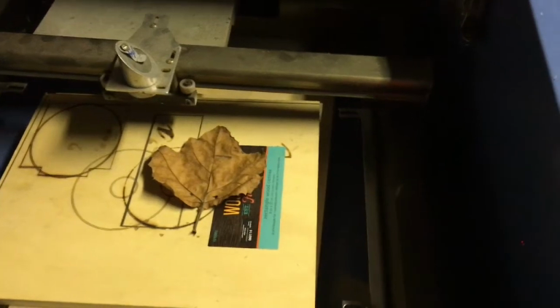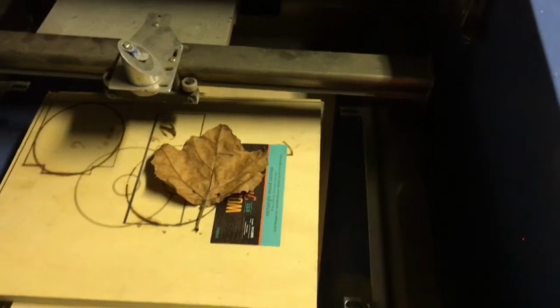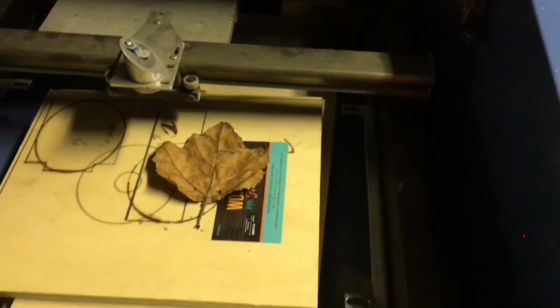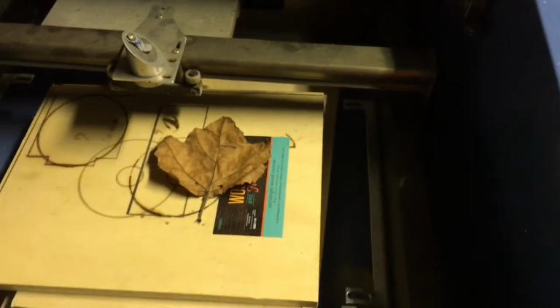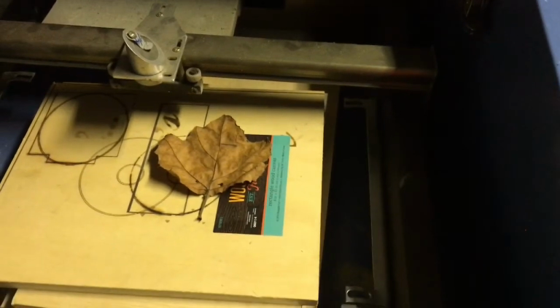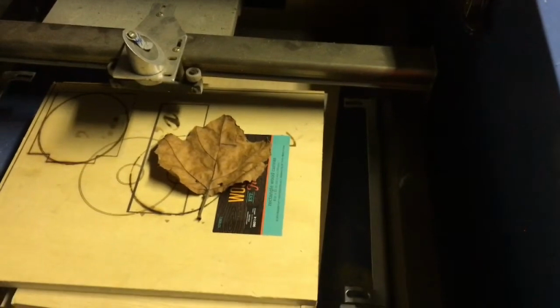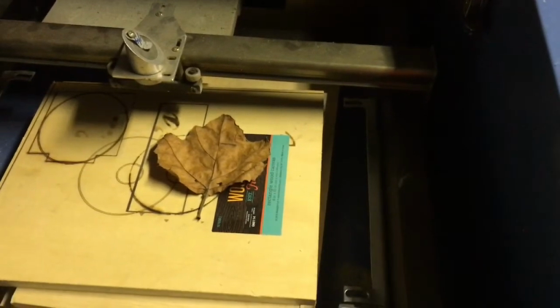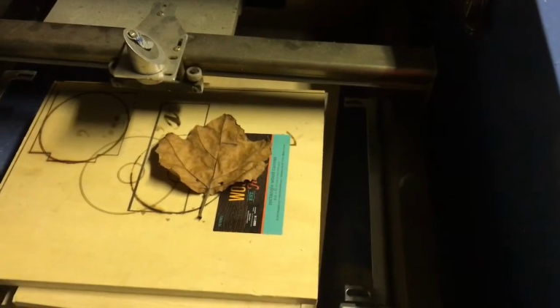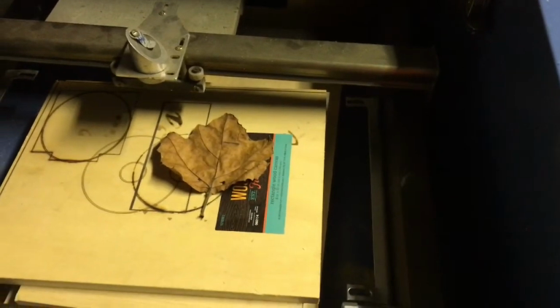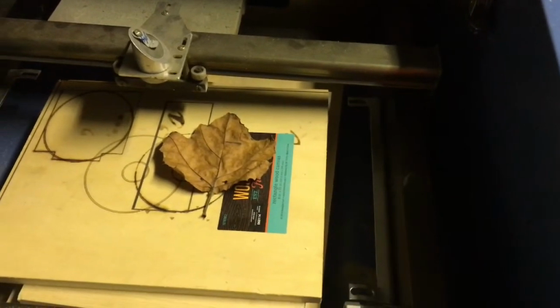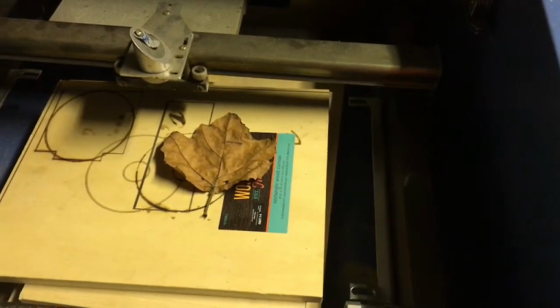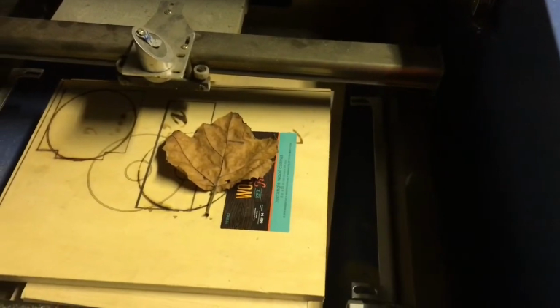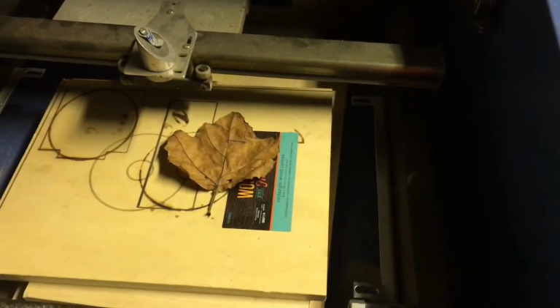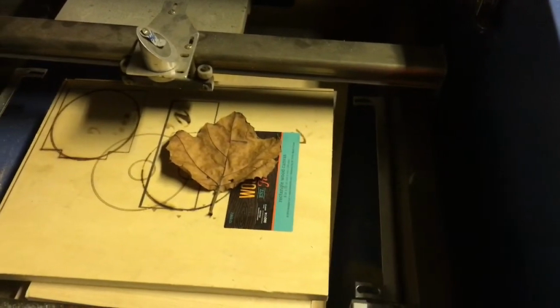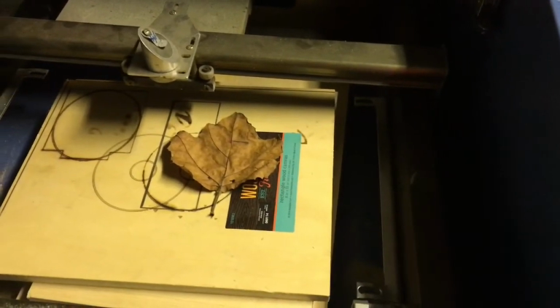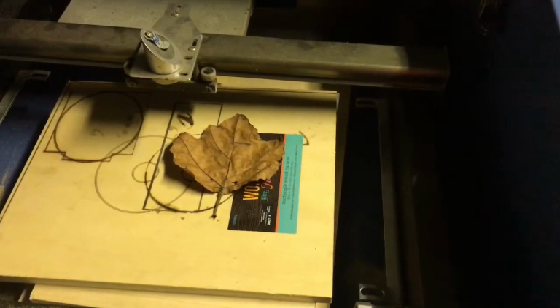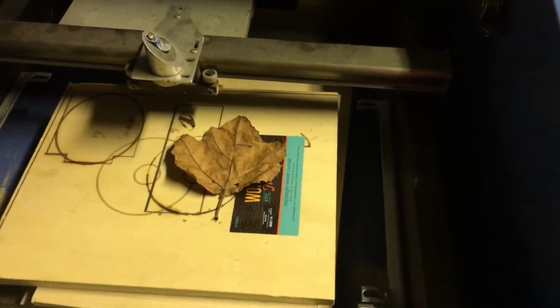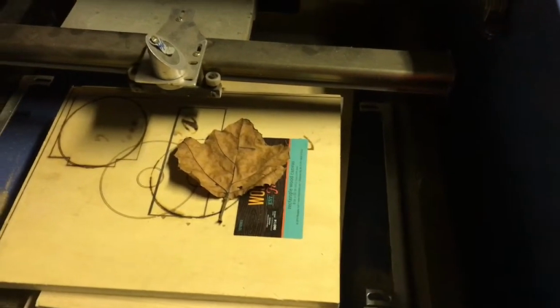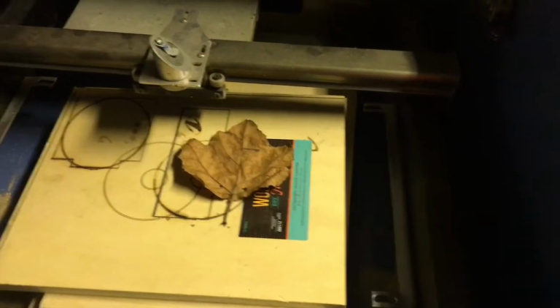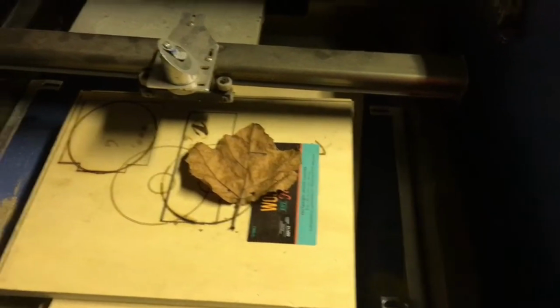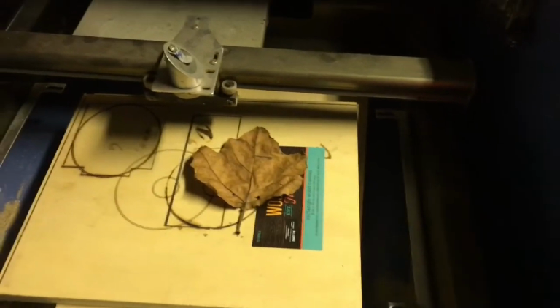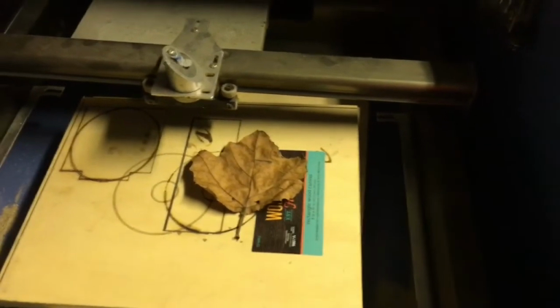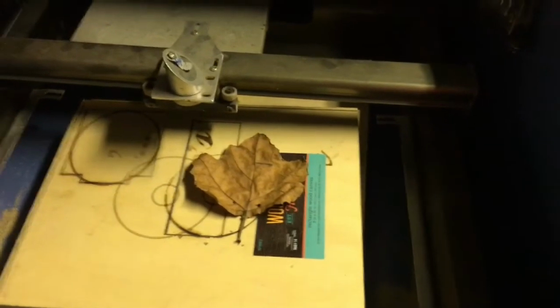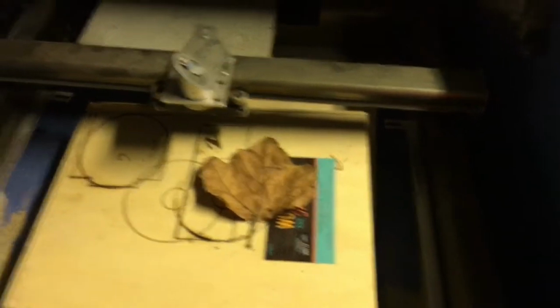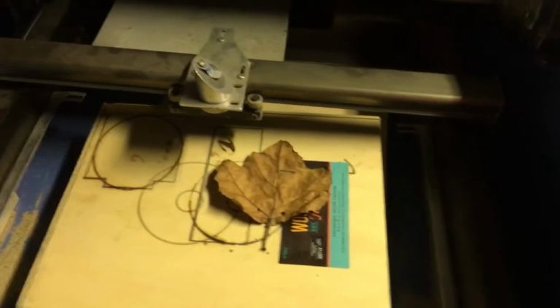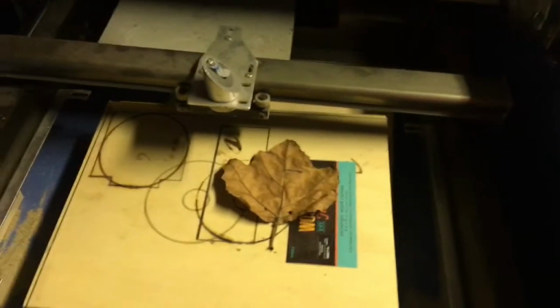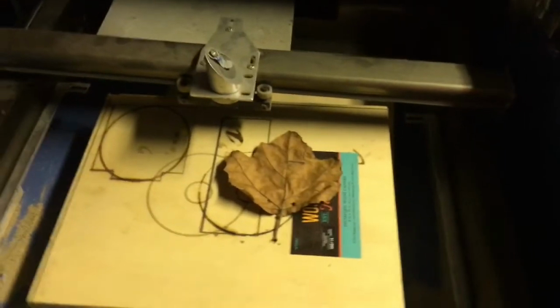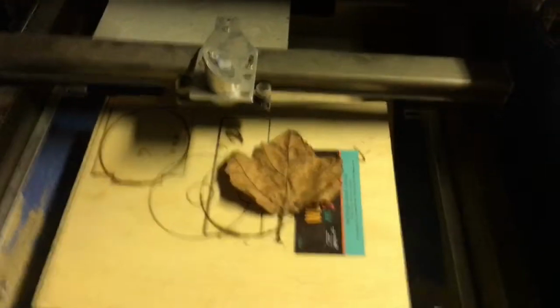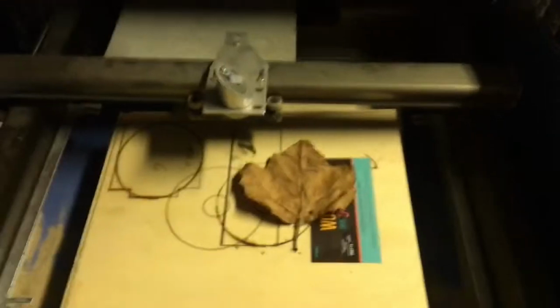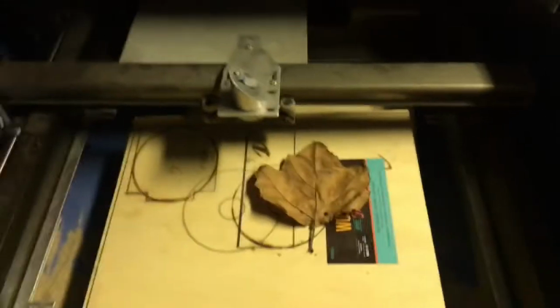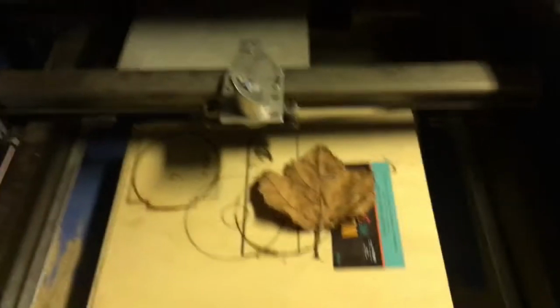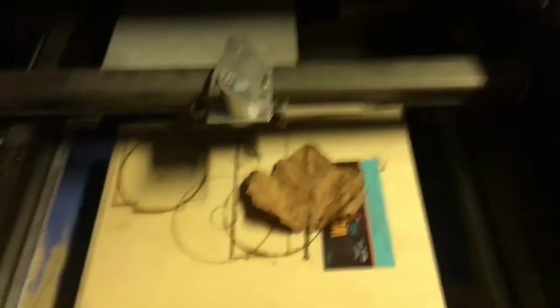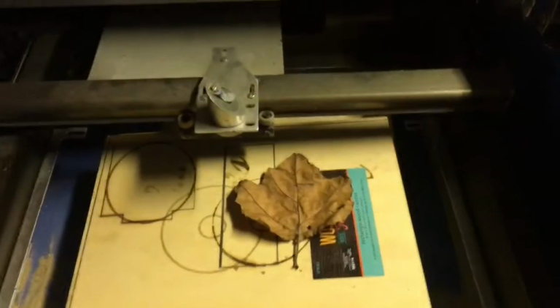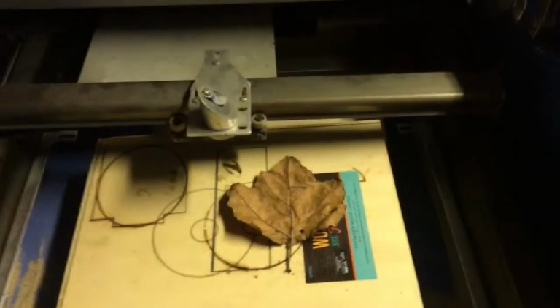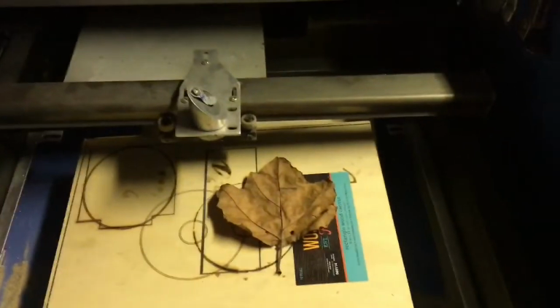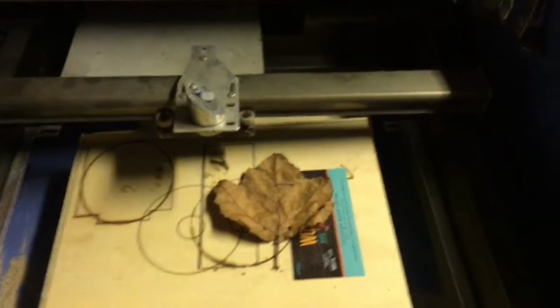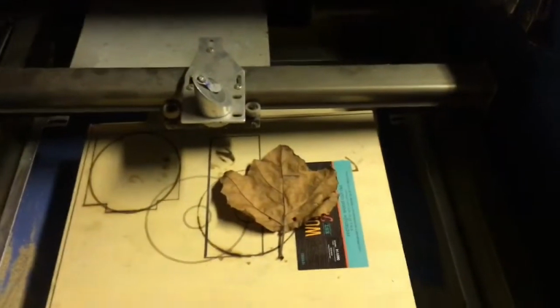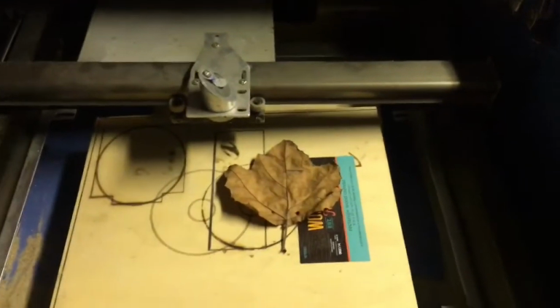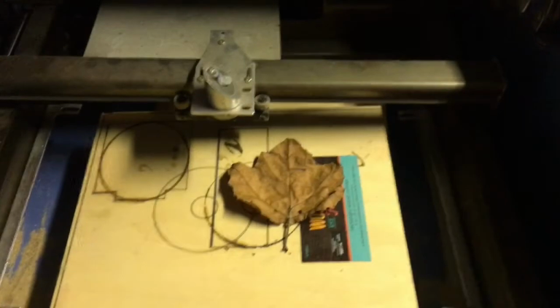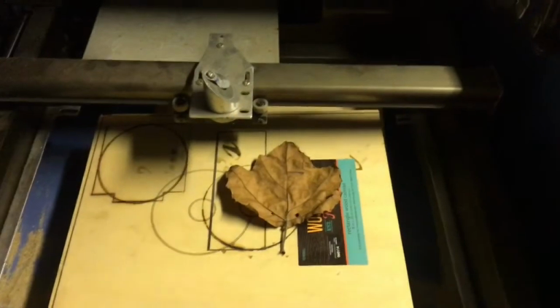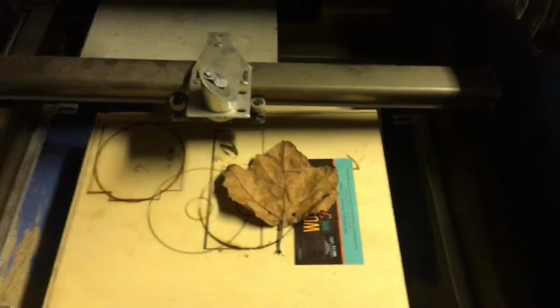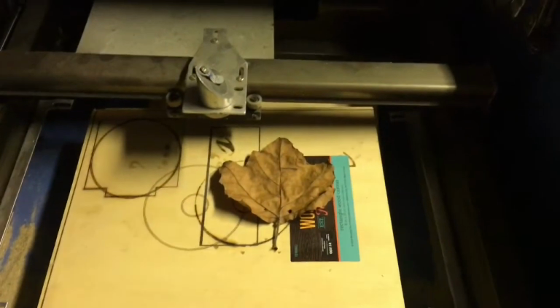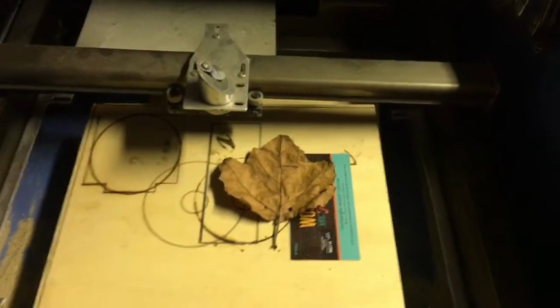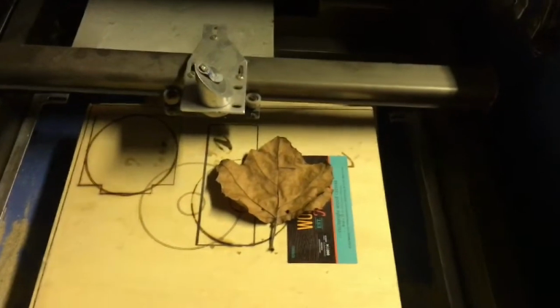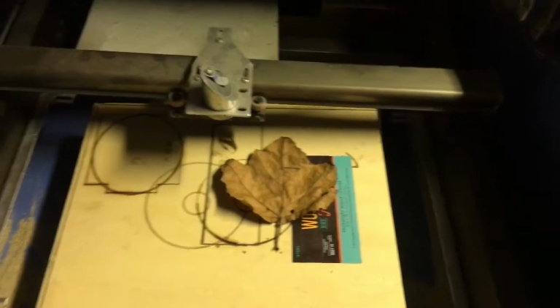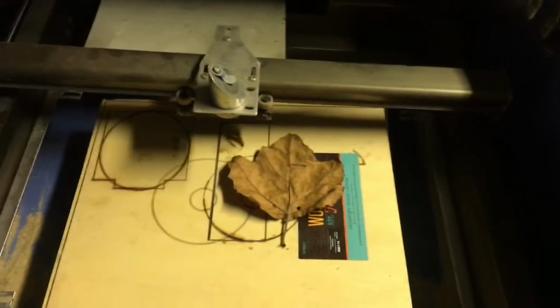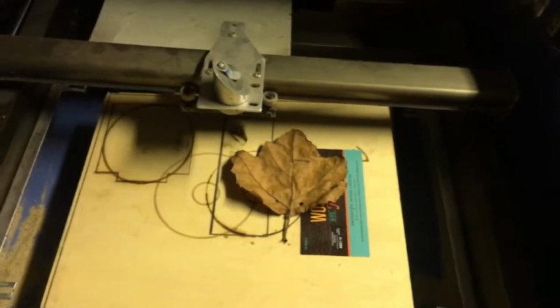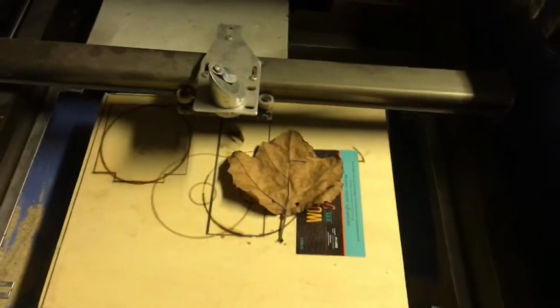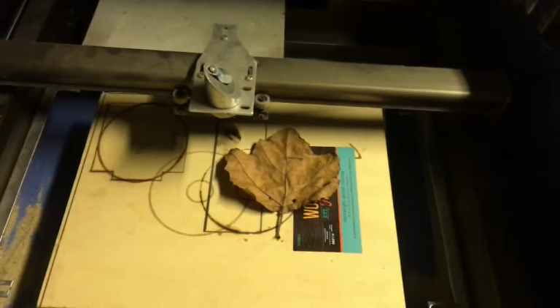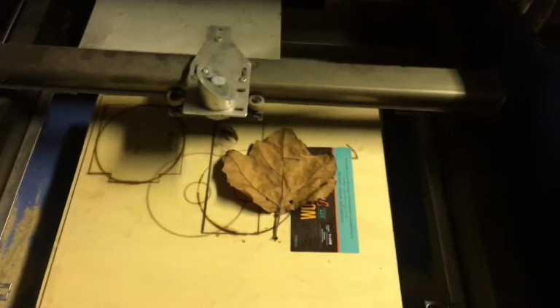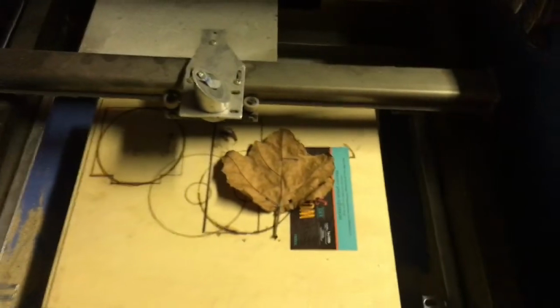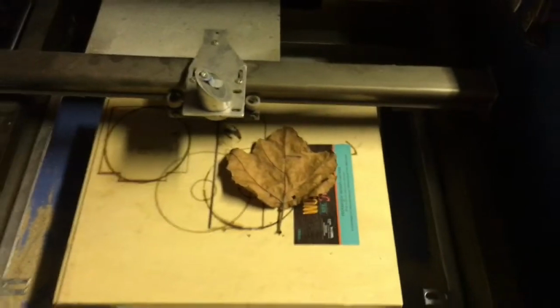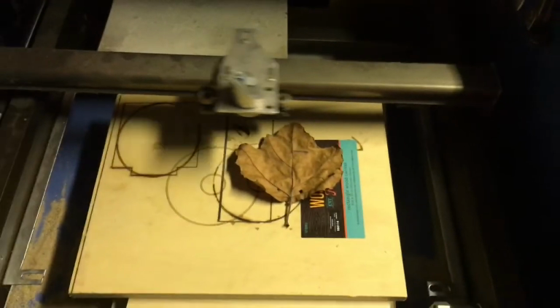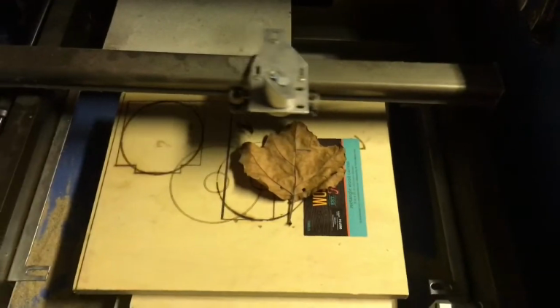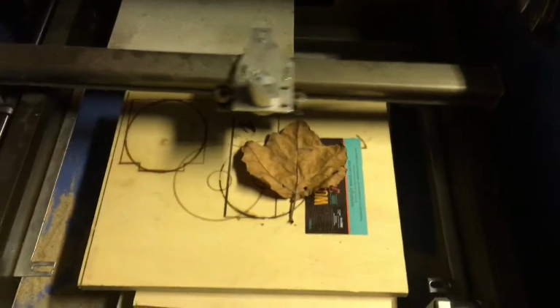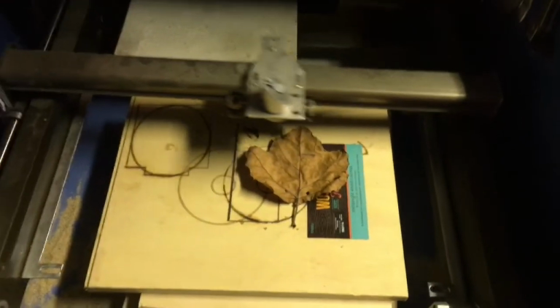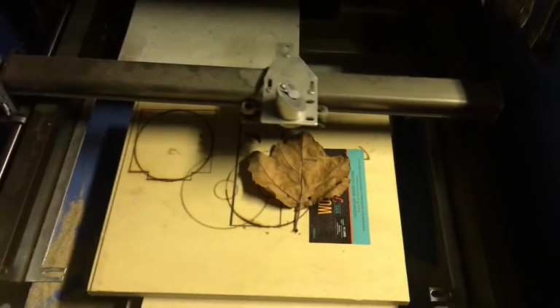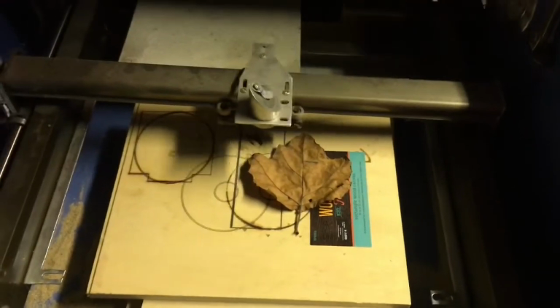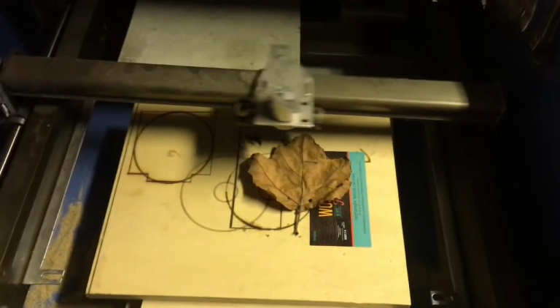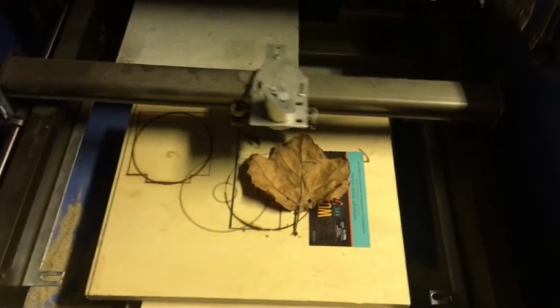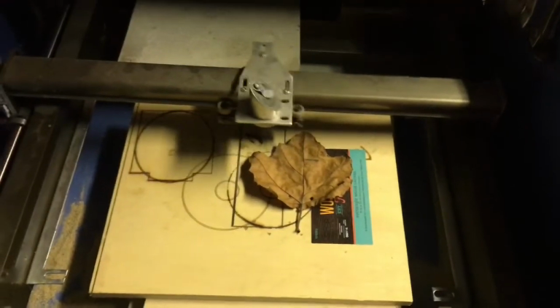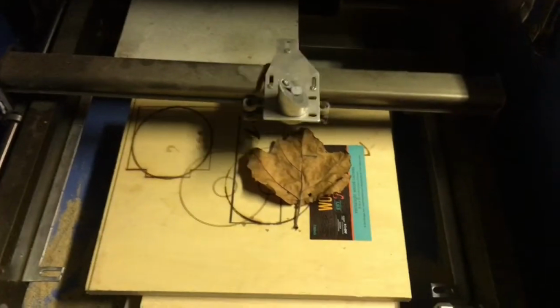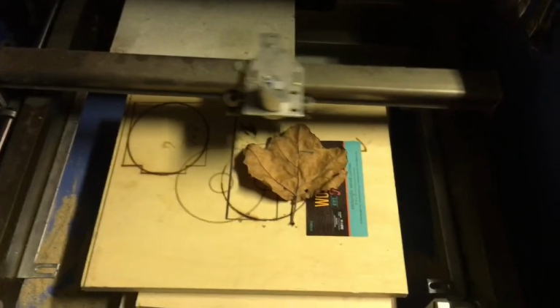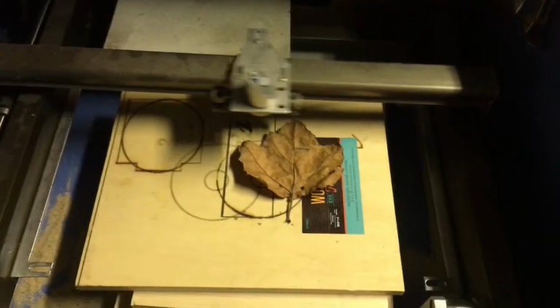Today we're going to laser engrave a leaf. Powered at 15, speeded at 250.